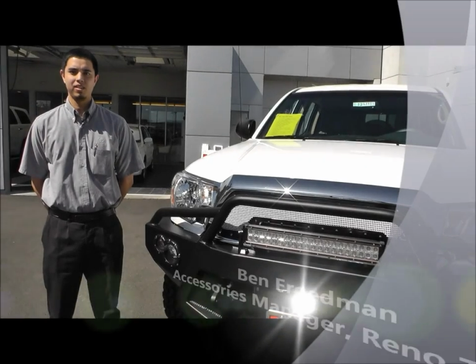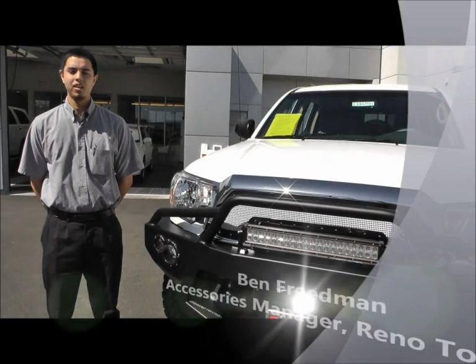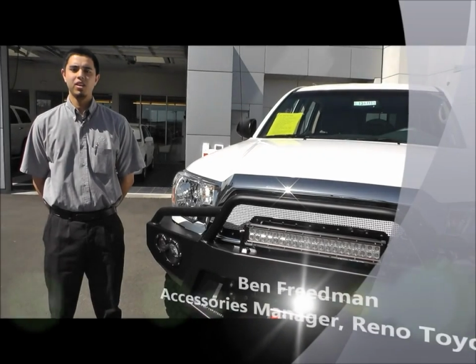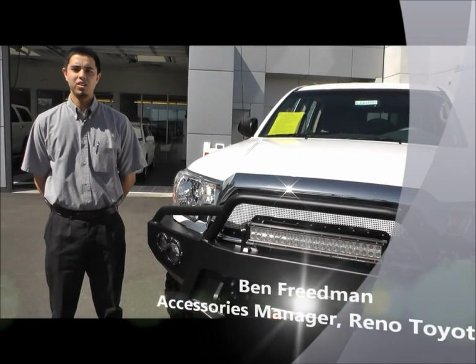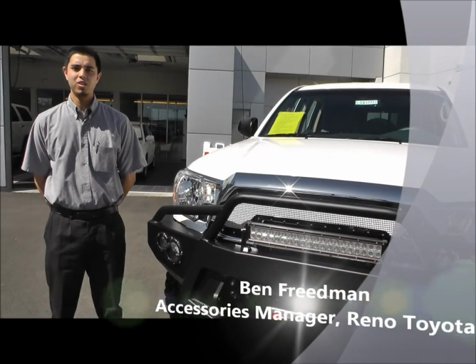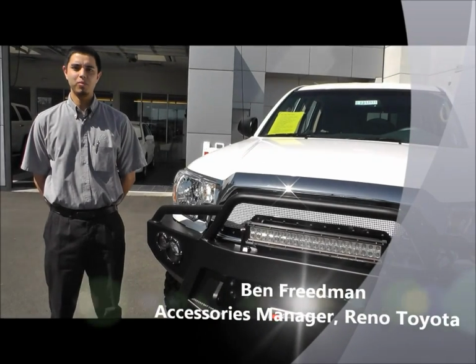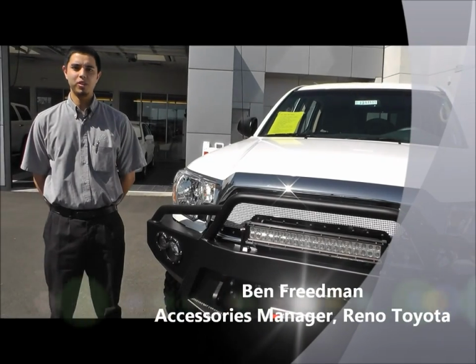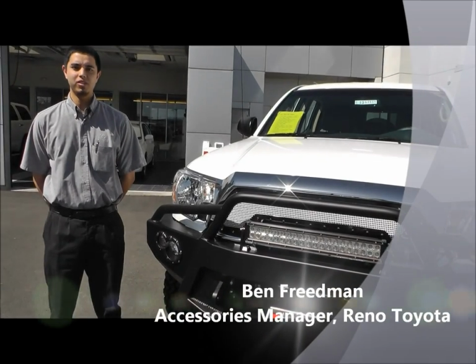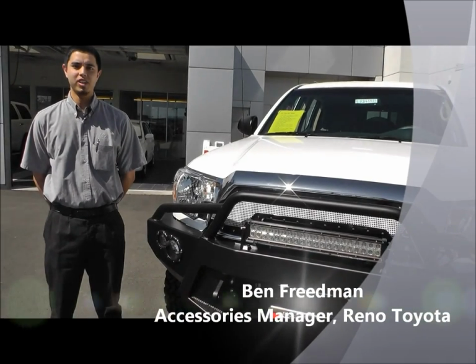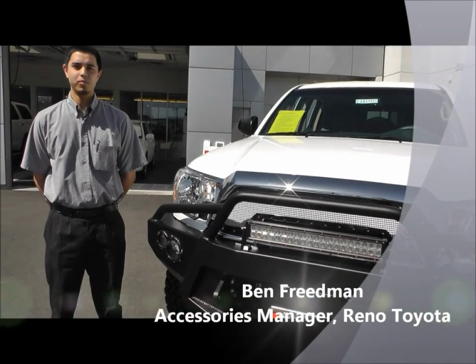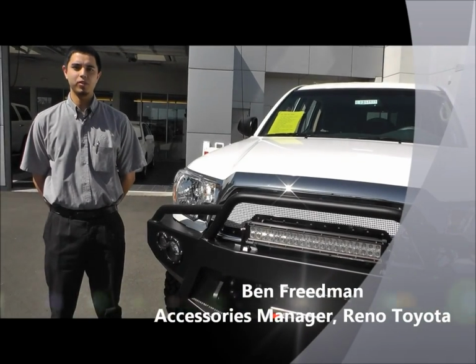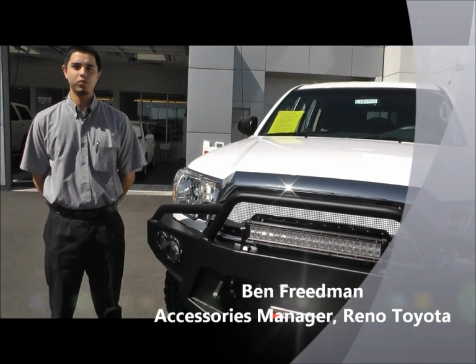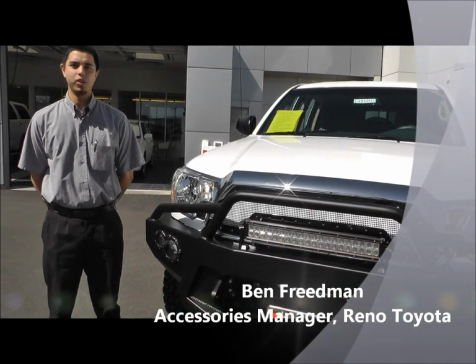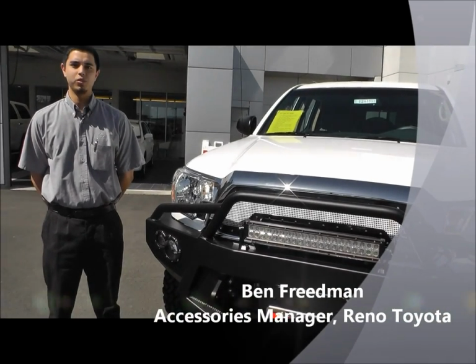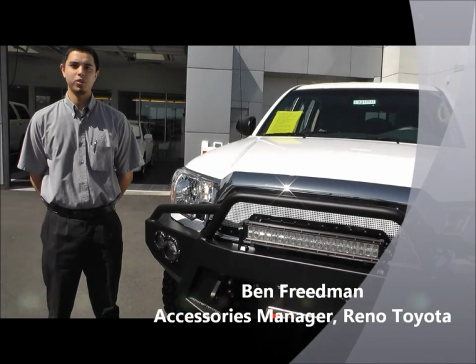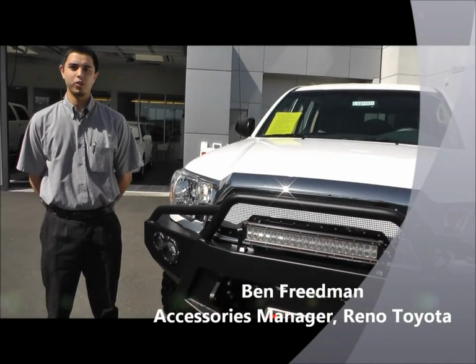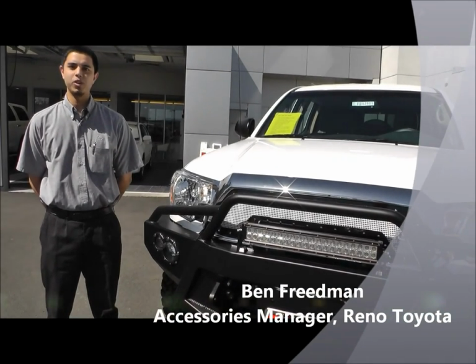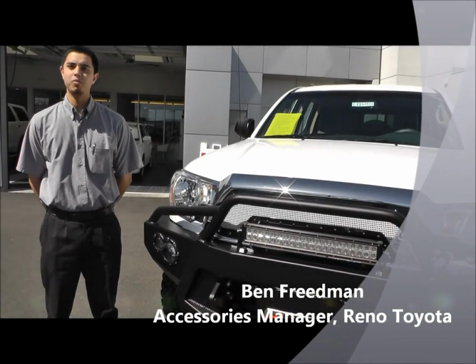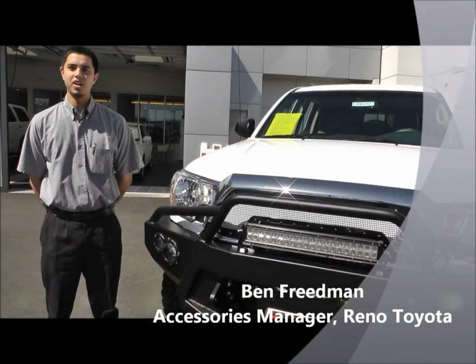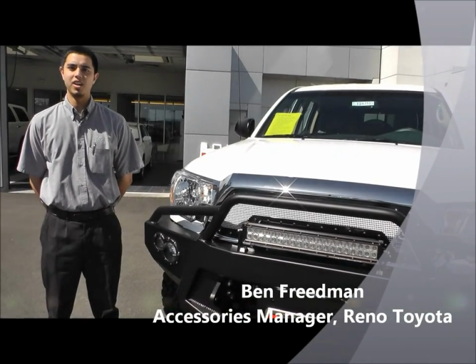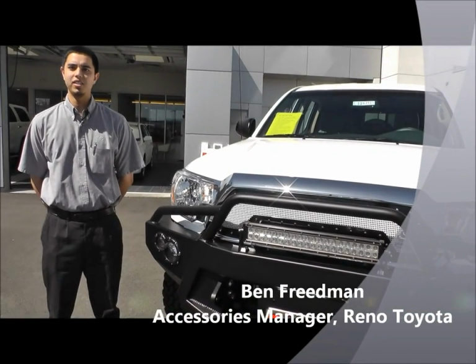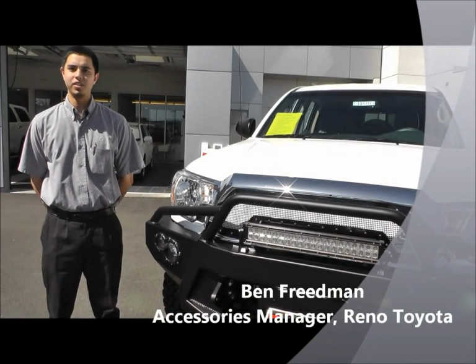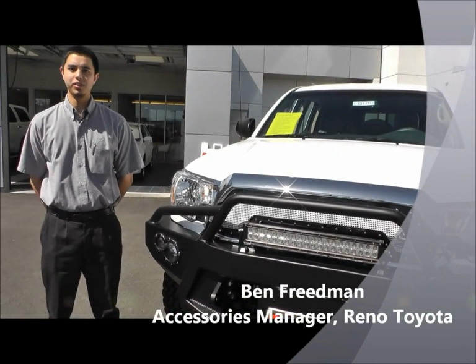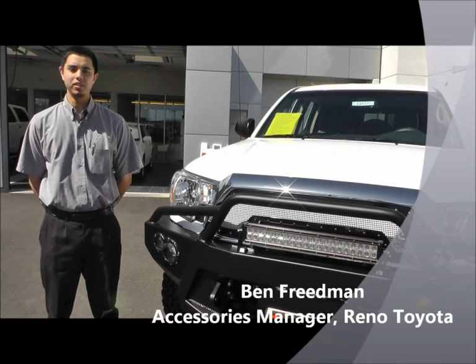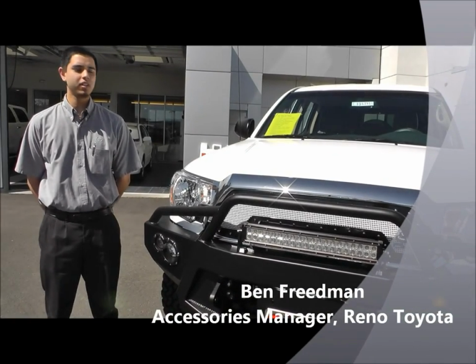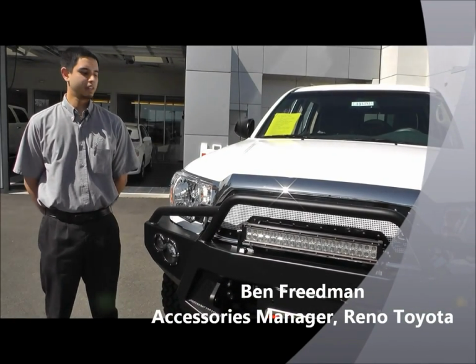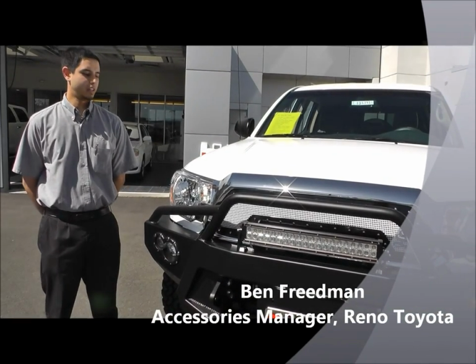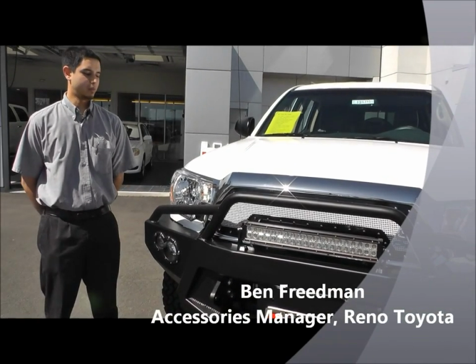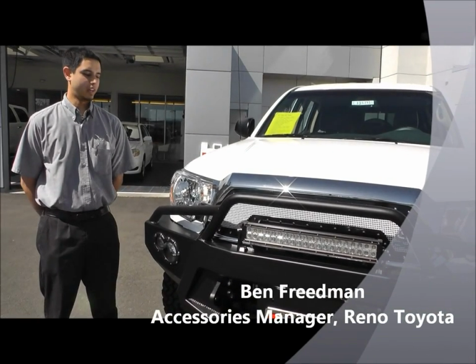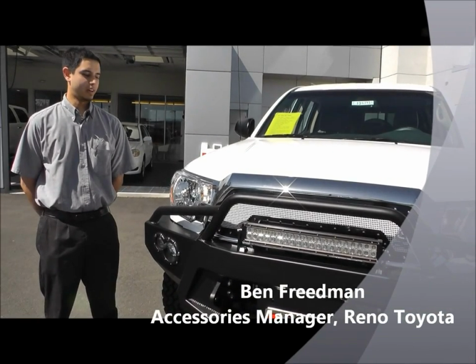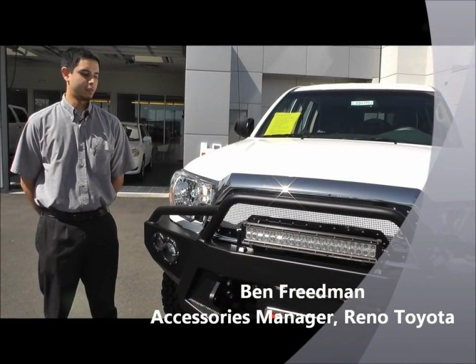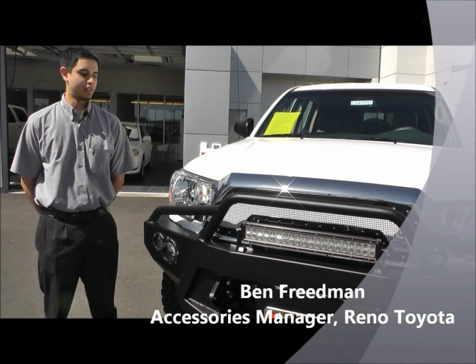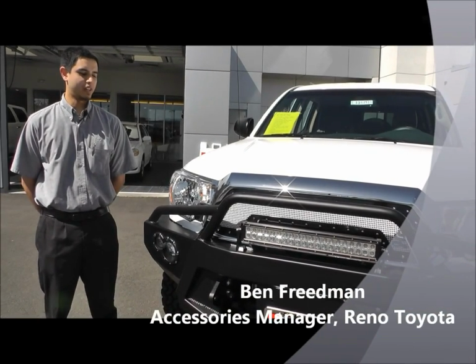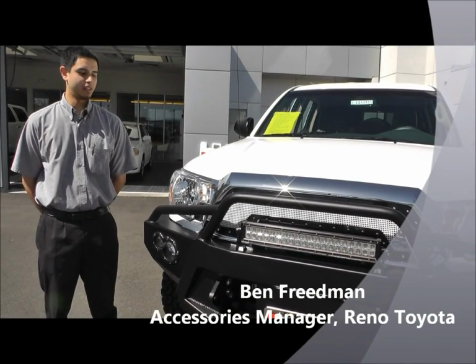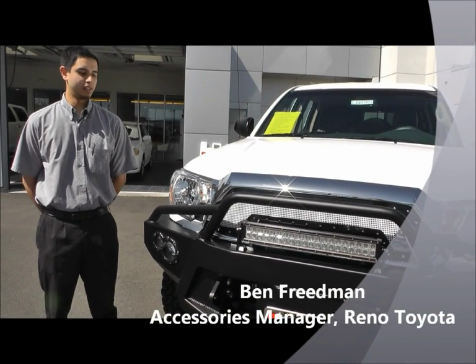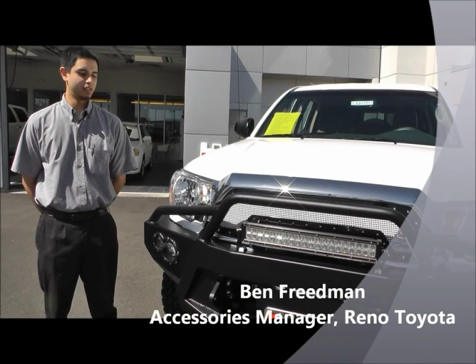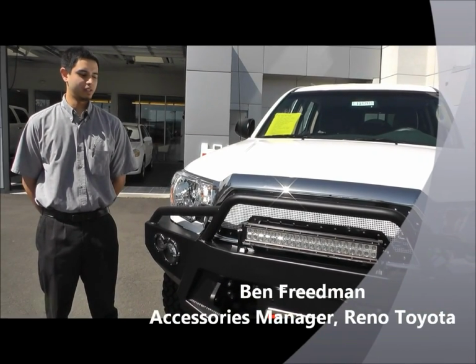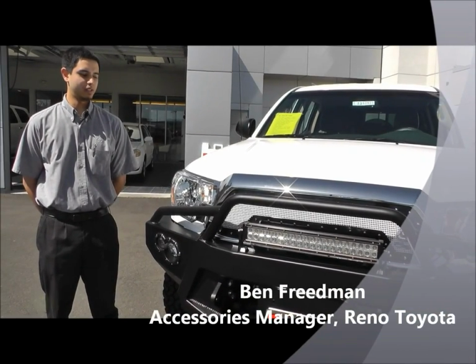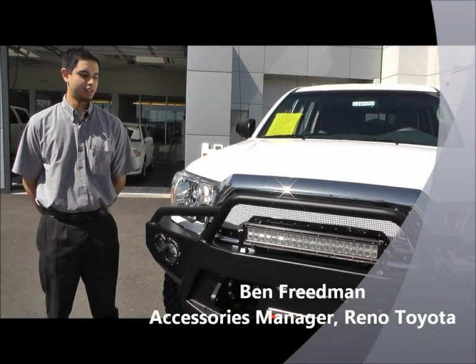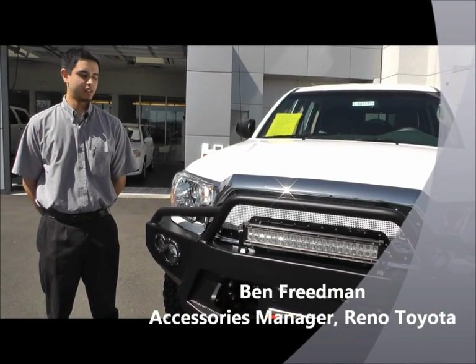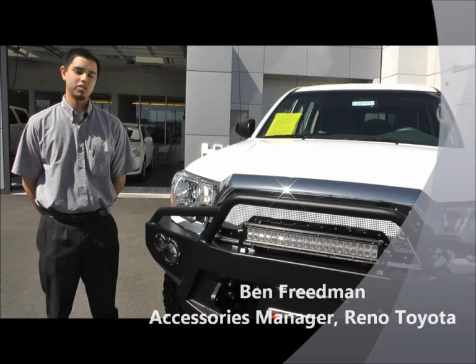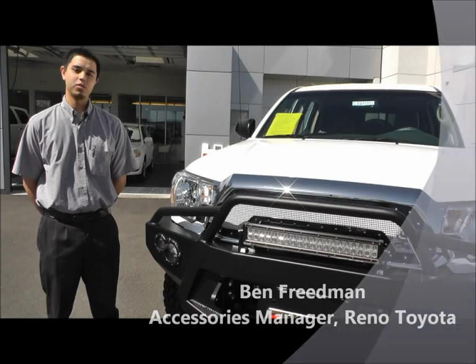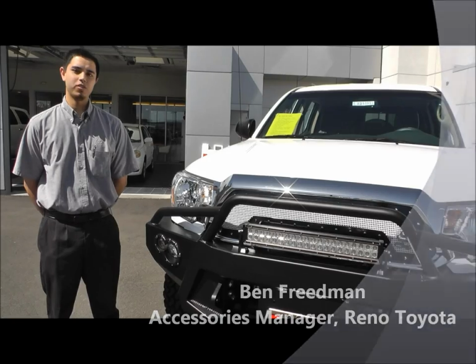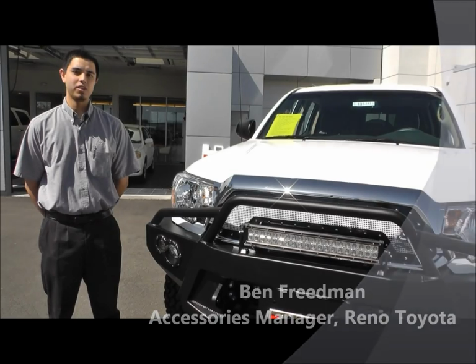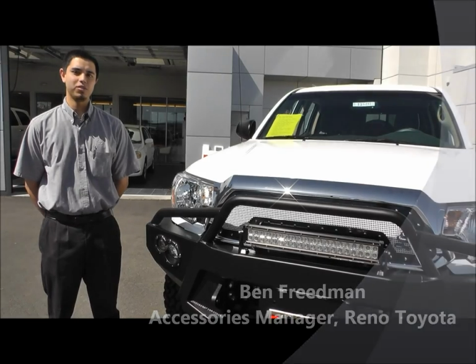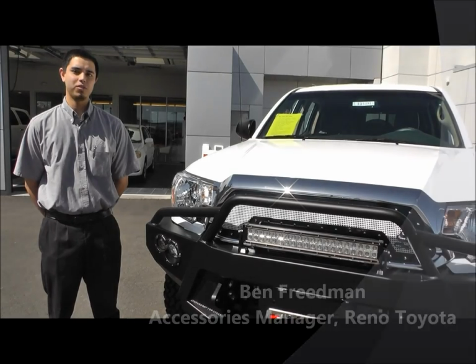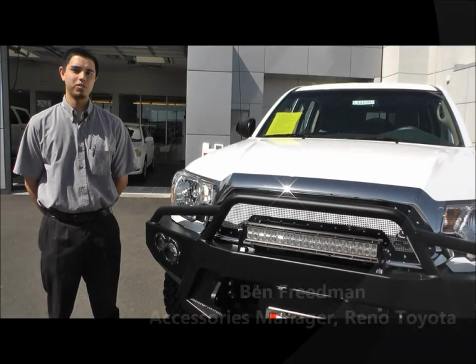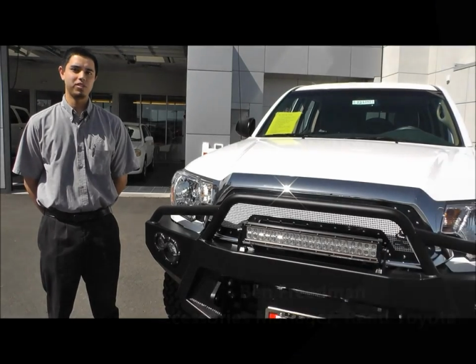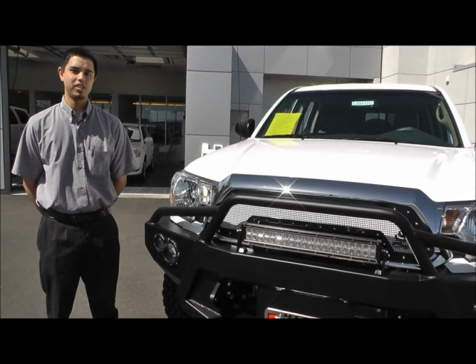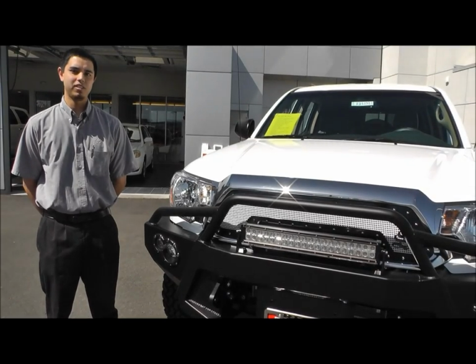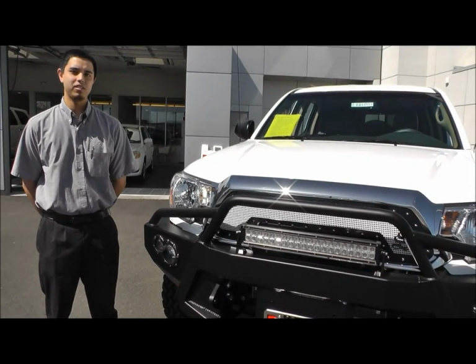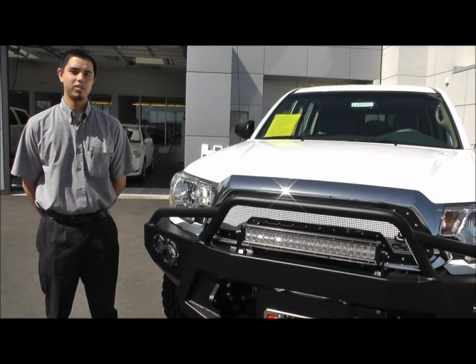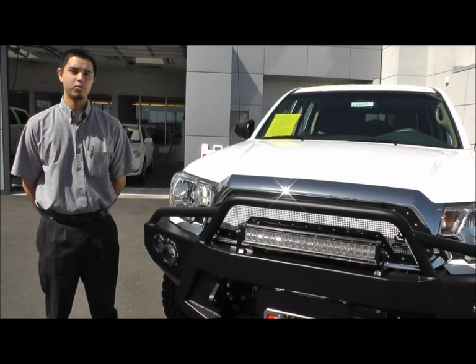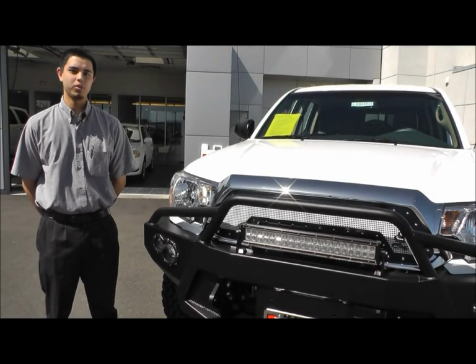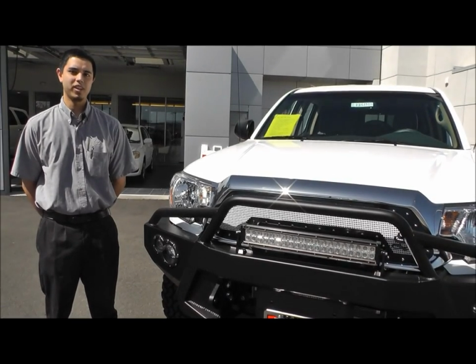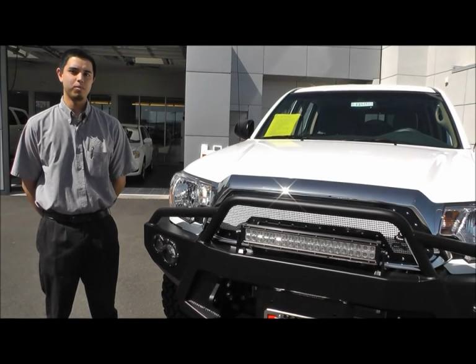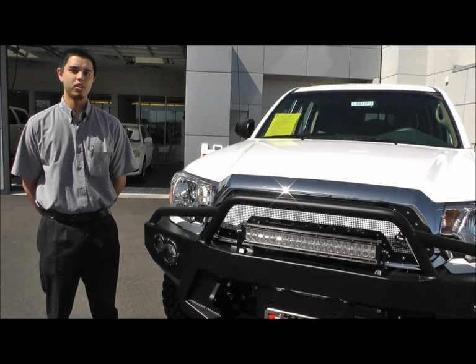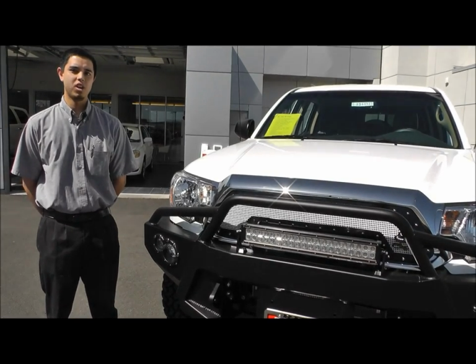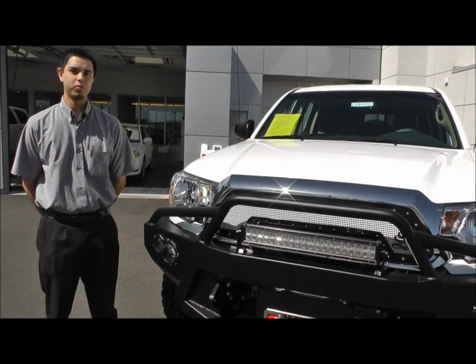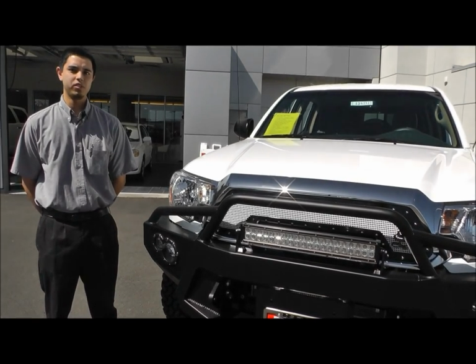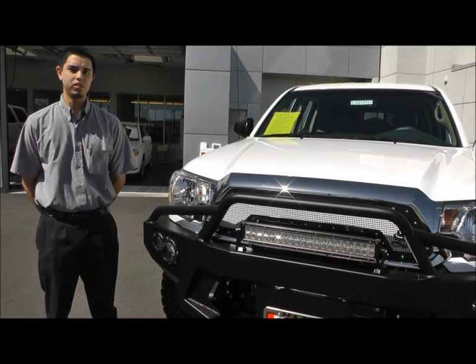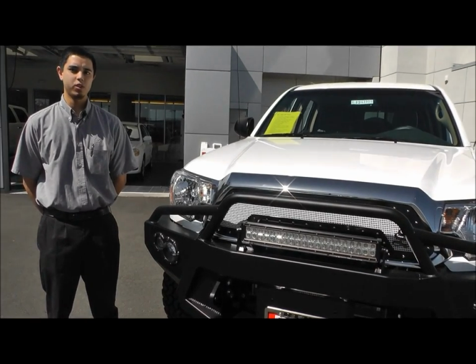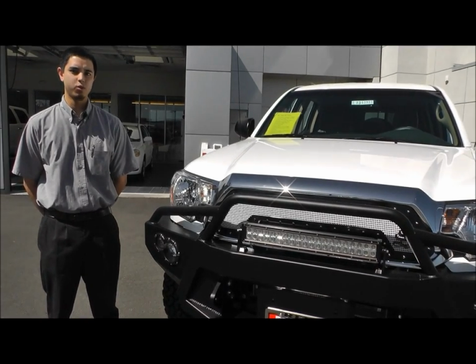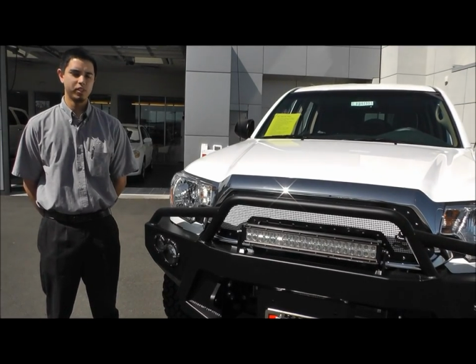Hello, I'm here to talk about the Reno Toyota Baja Edition. Here we have the Baja Edition installed on a 2013 double cab longbed Tacoma.